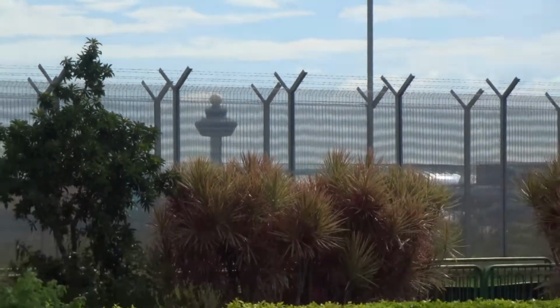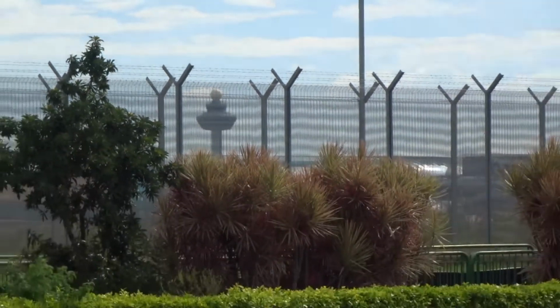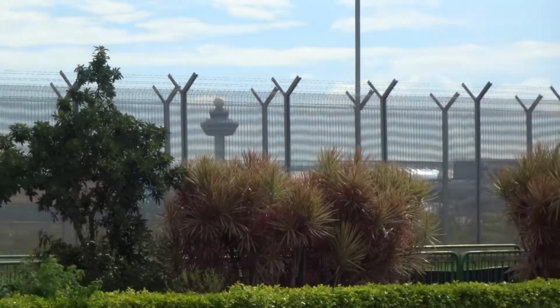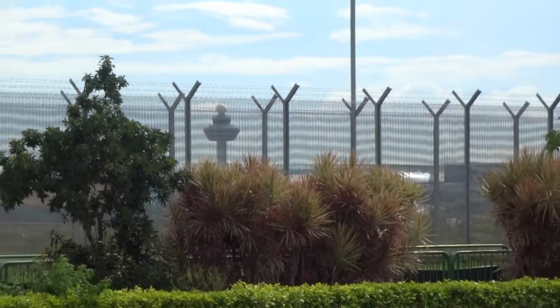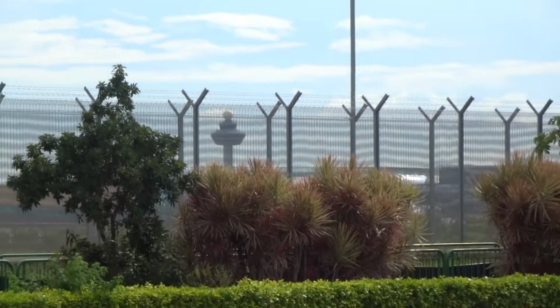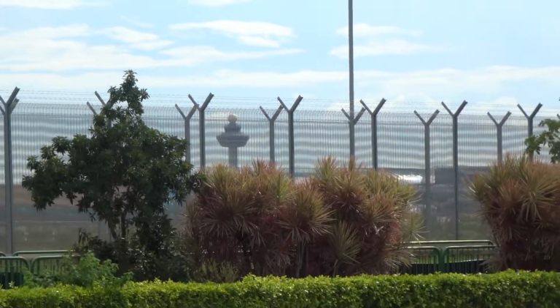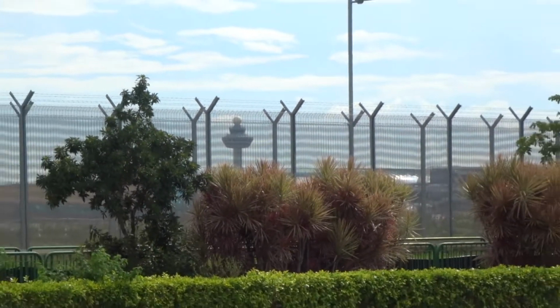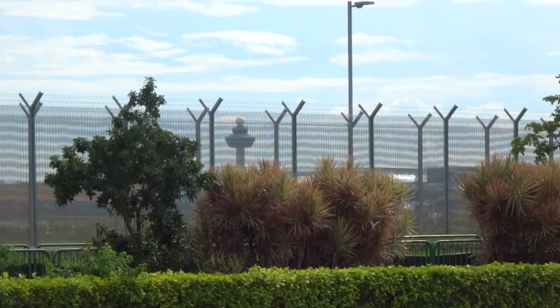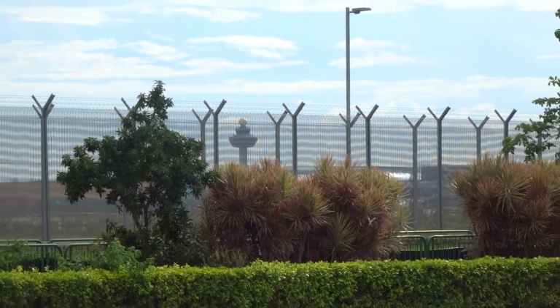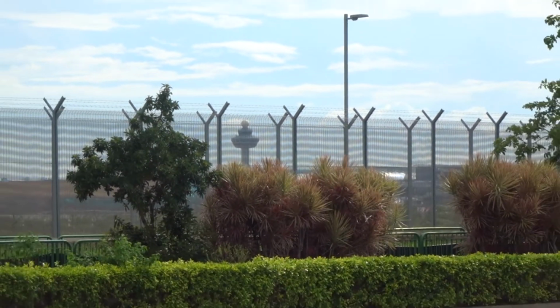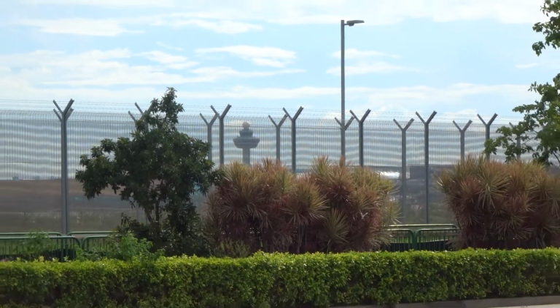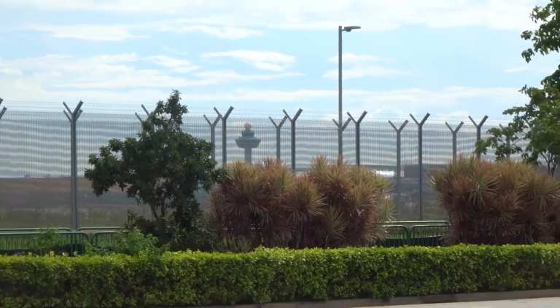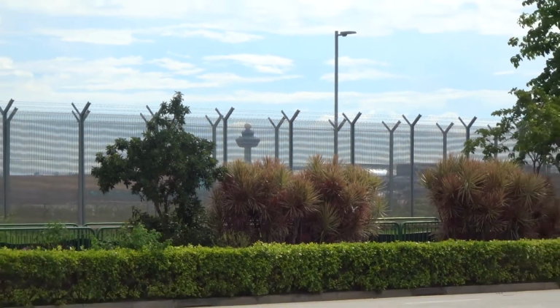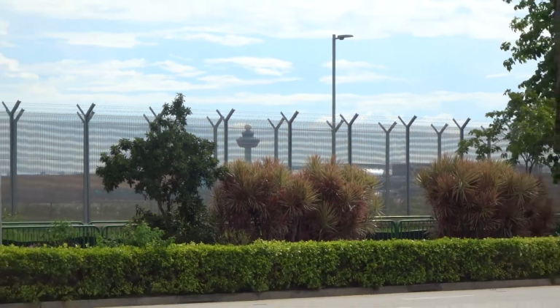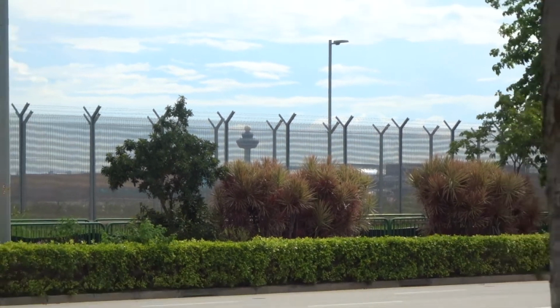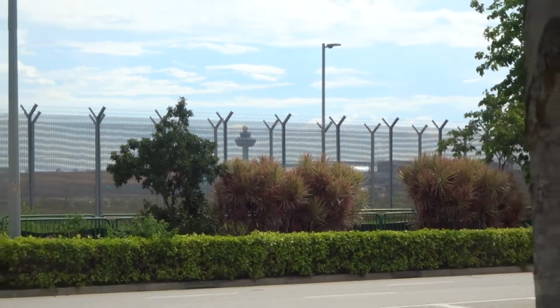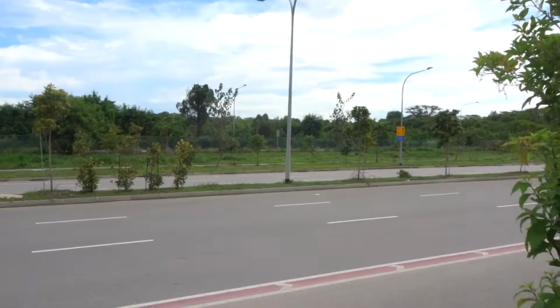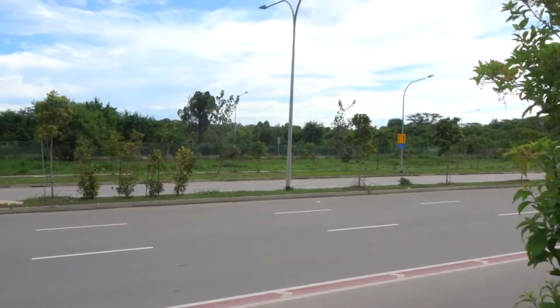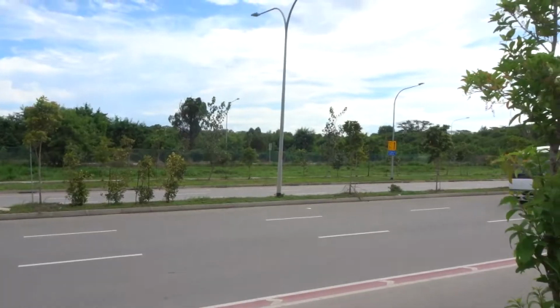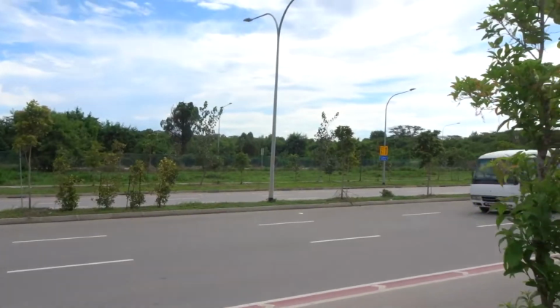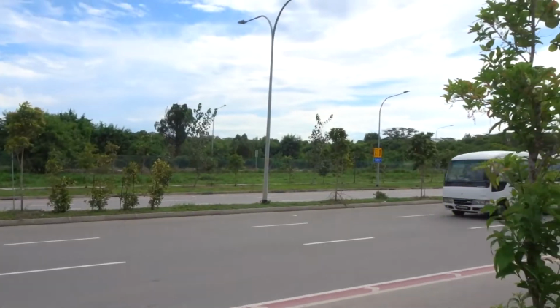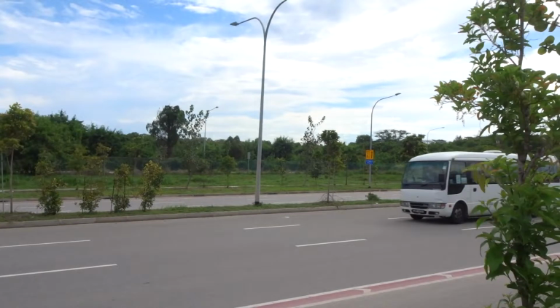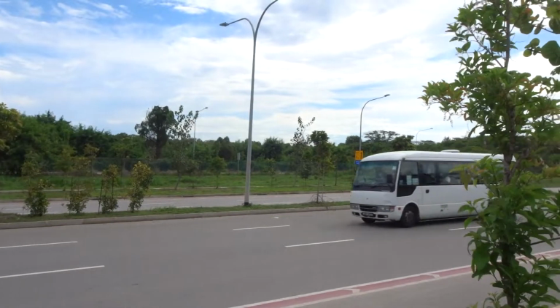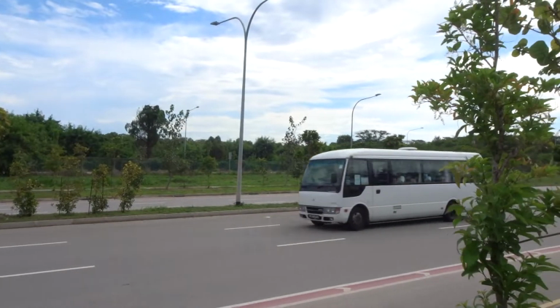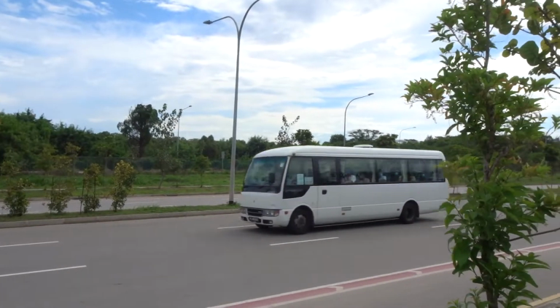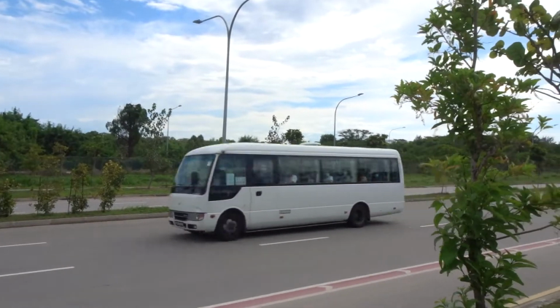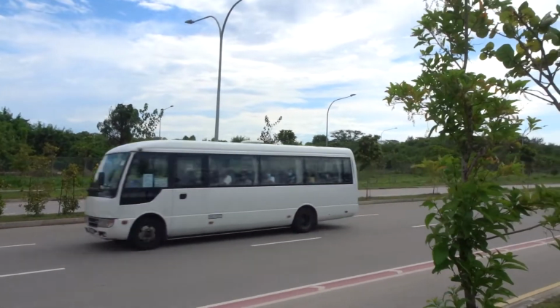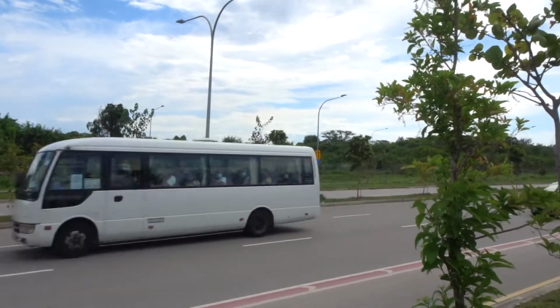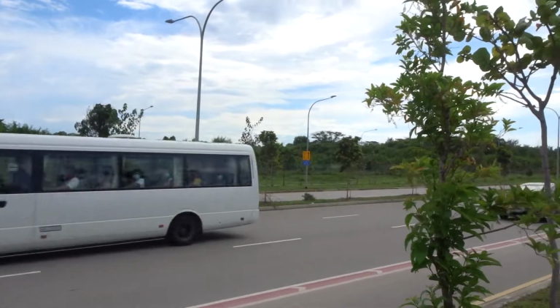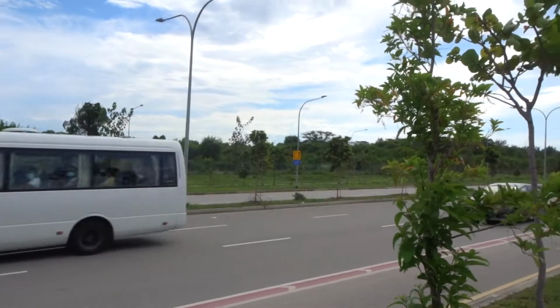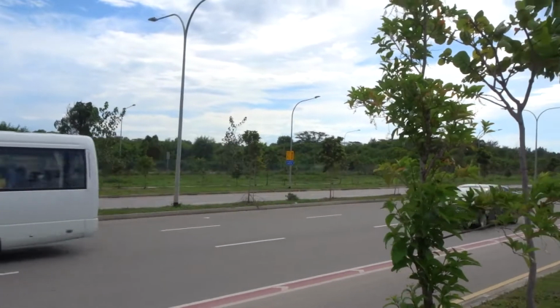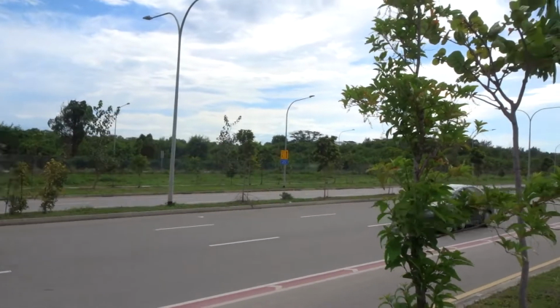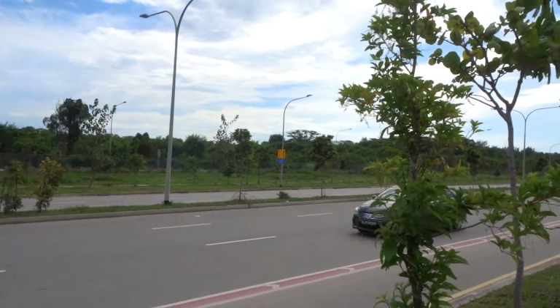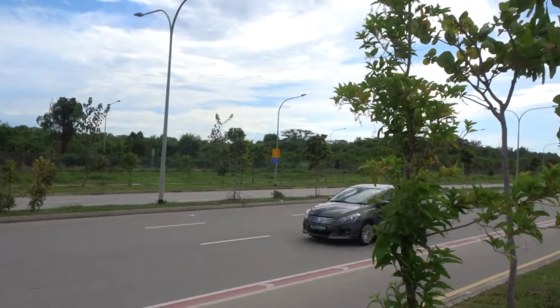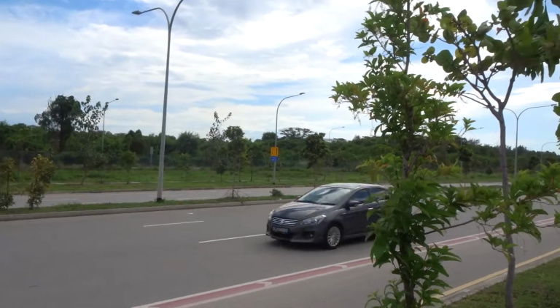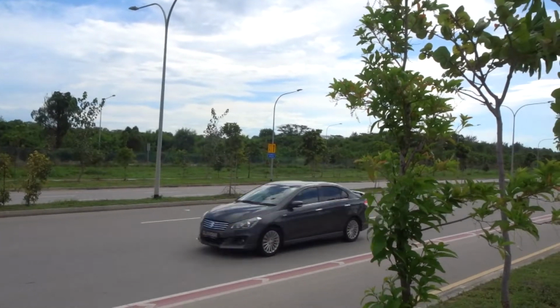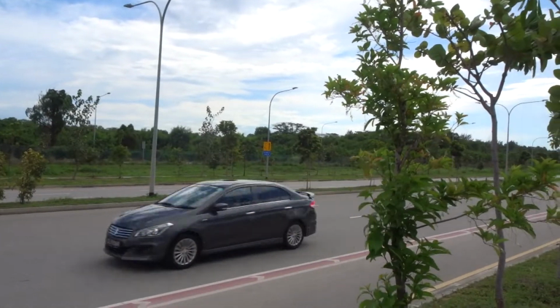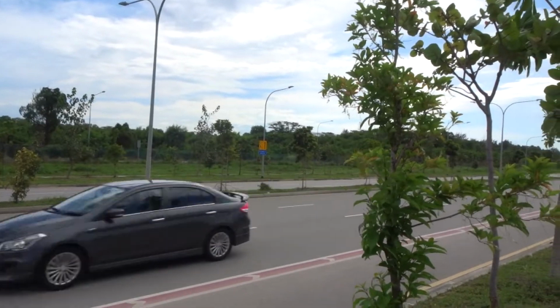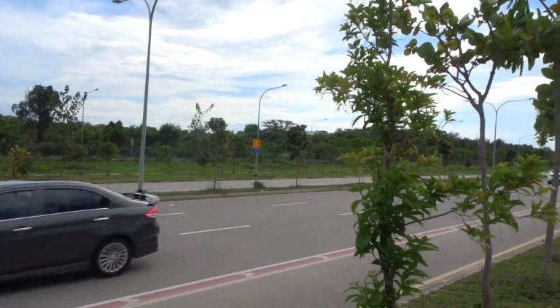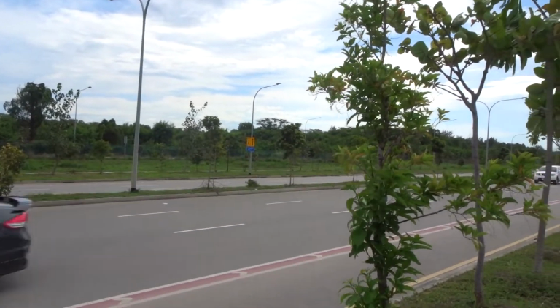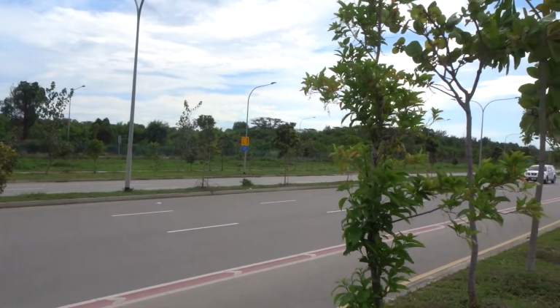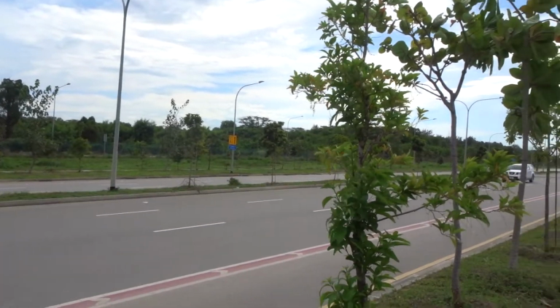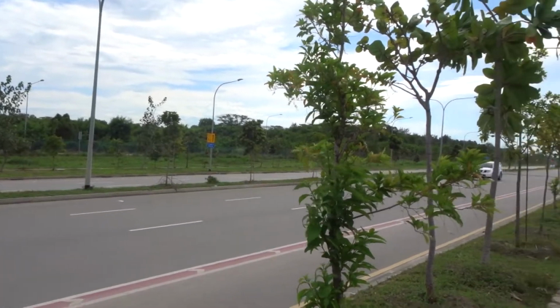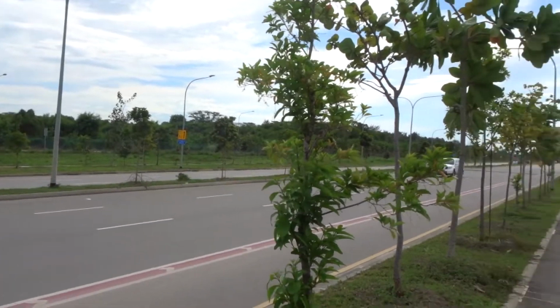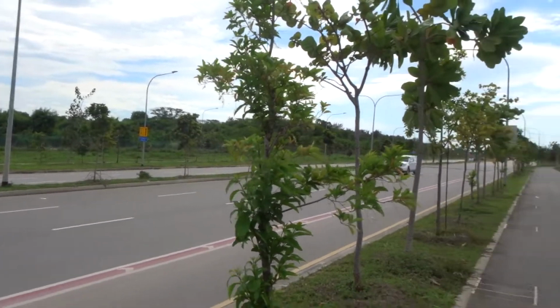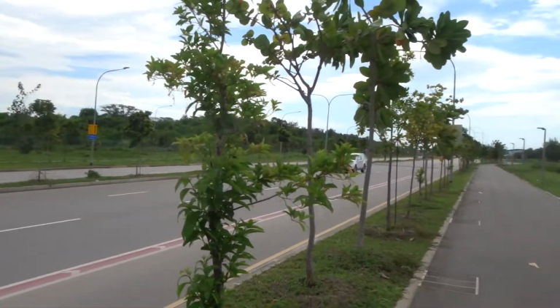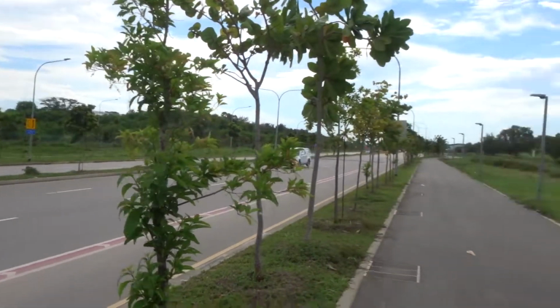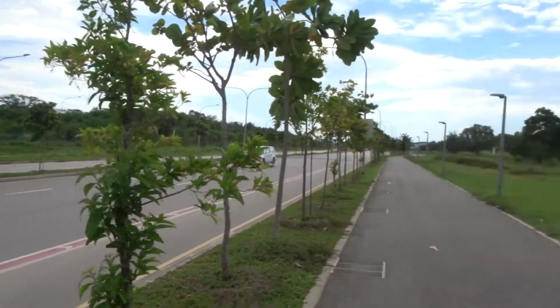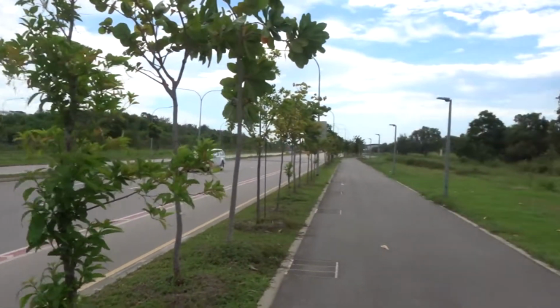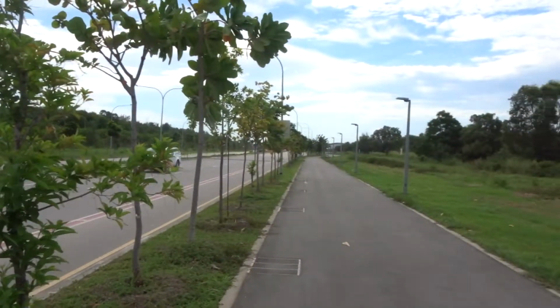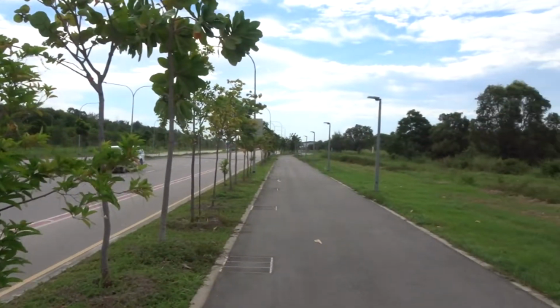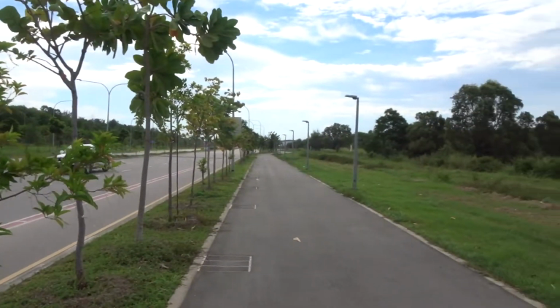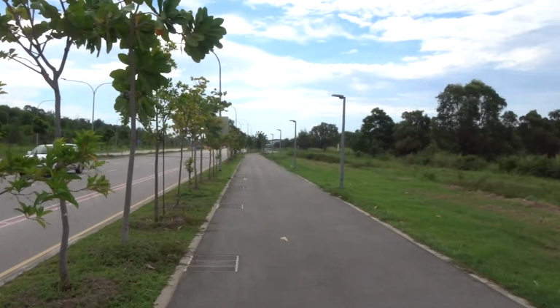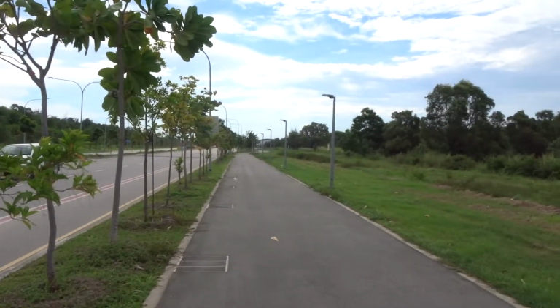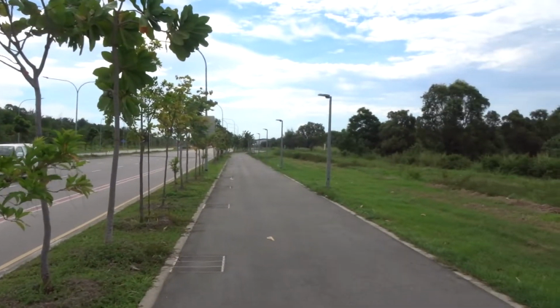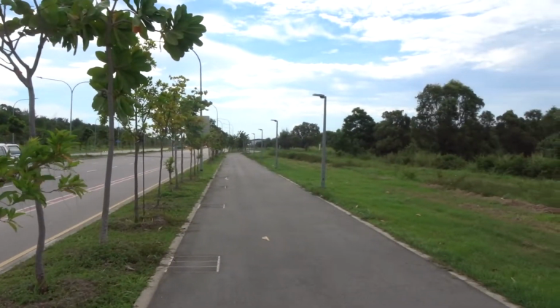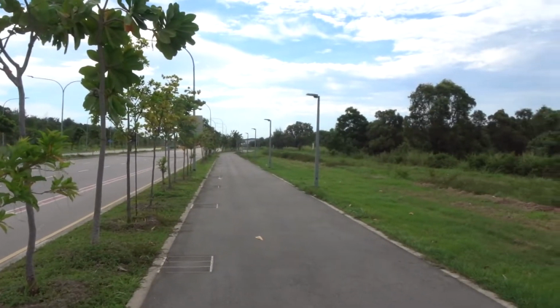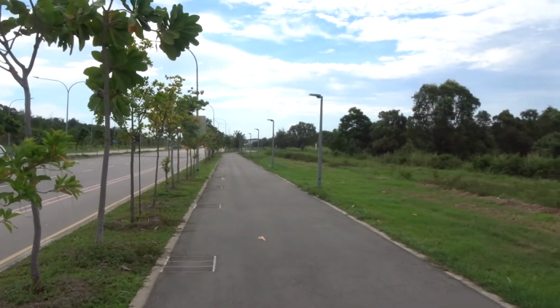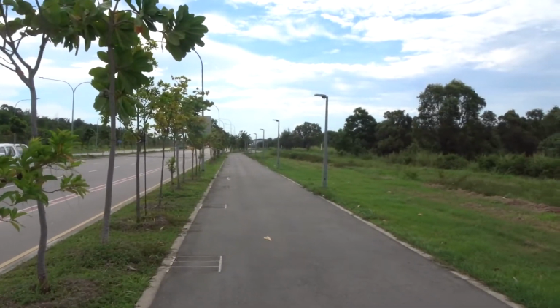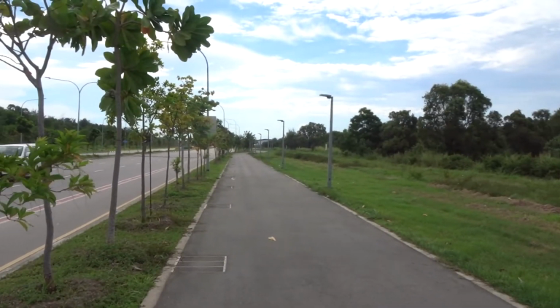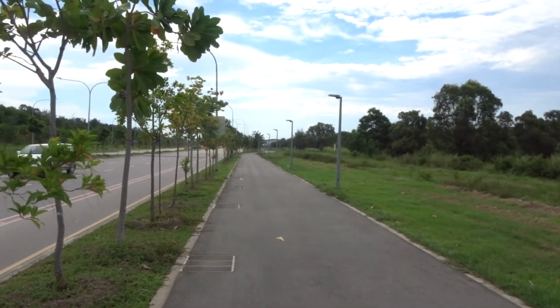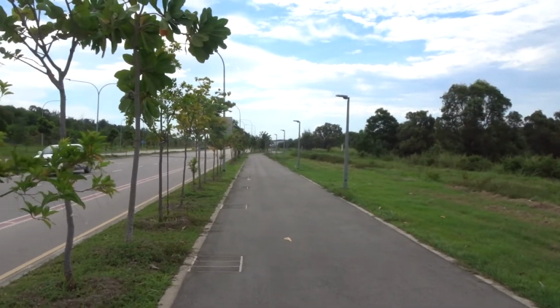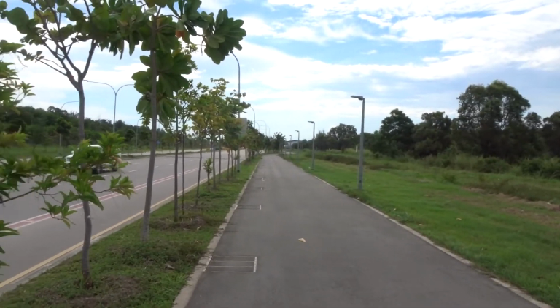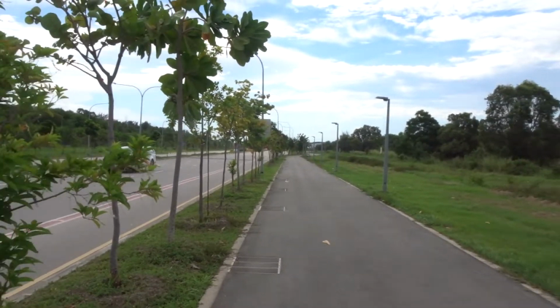There is also a dedicated cycling lane along the road, one of the first in Singapore, and a park connector runs right beside it.